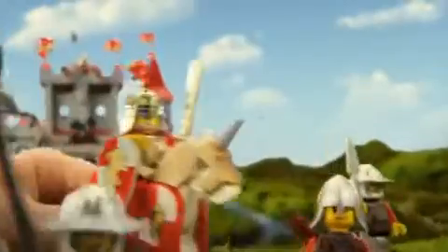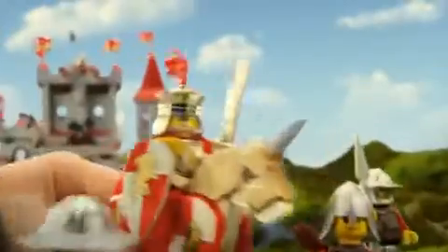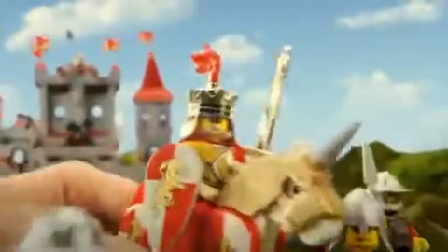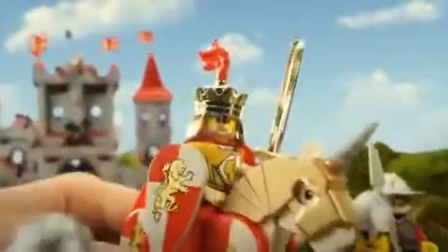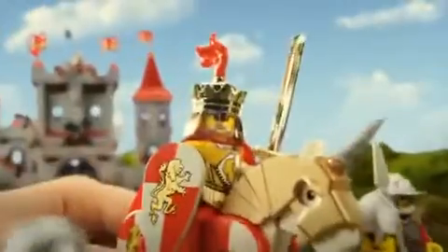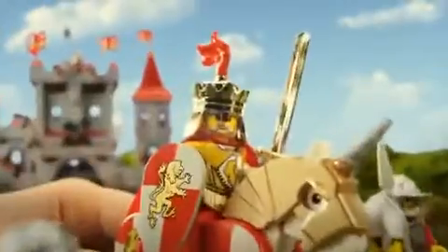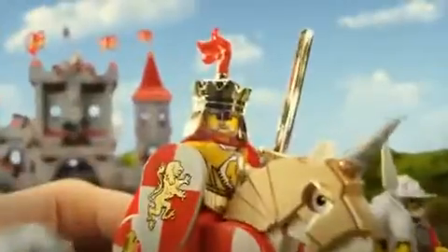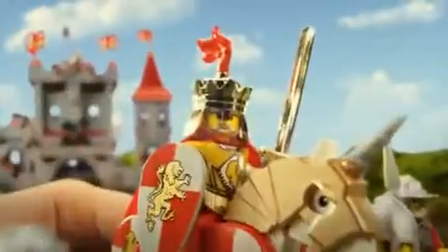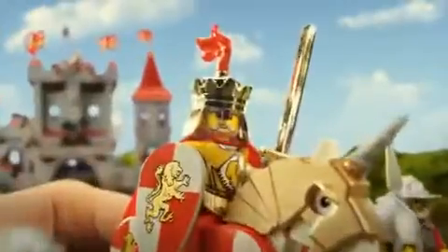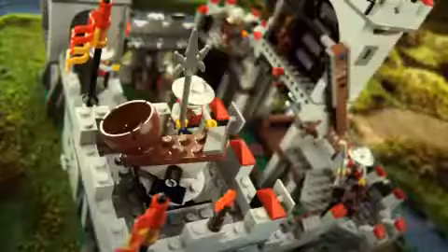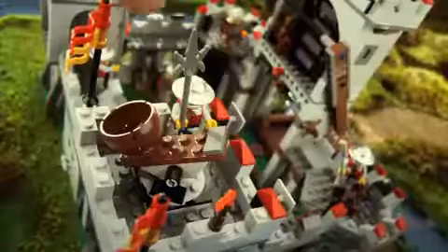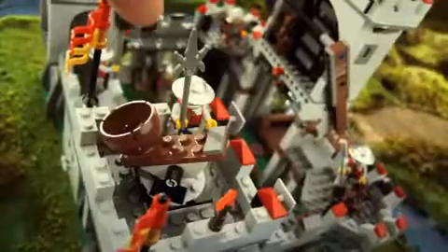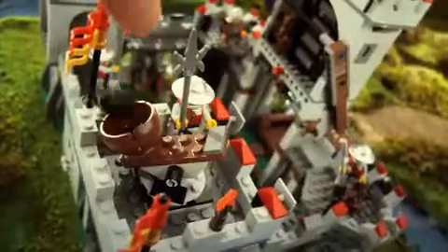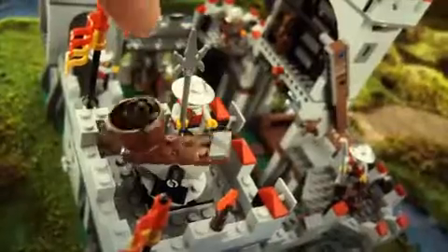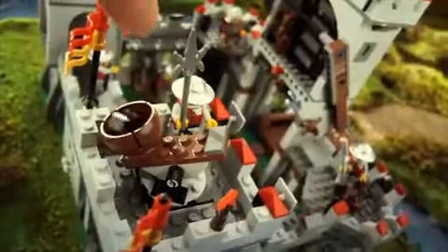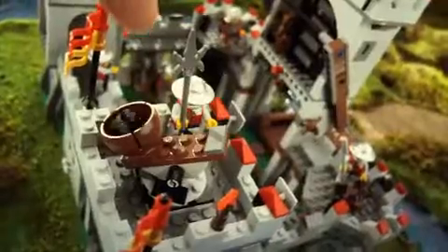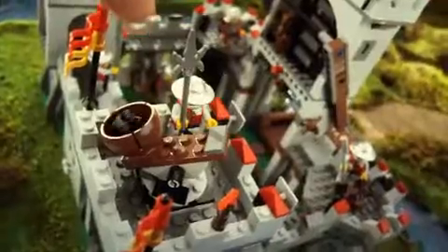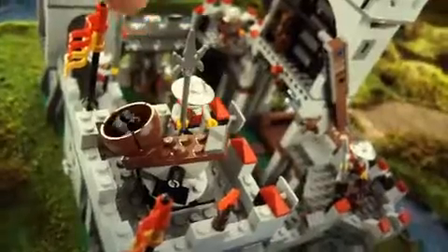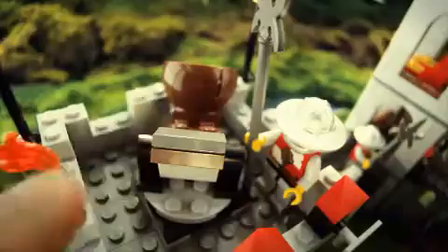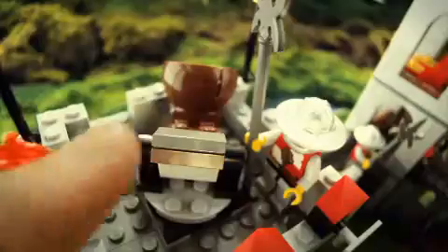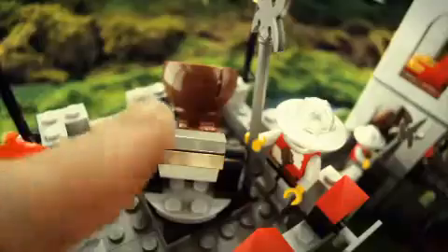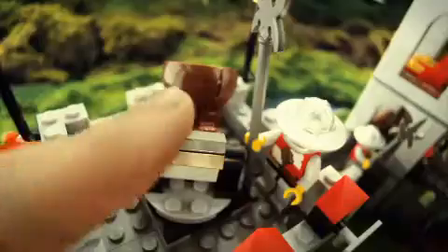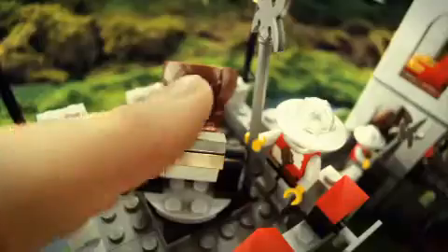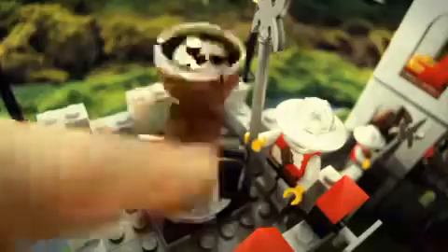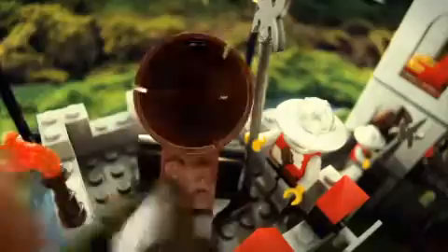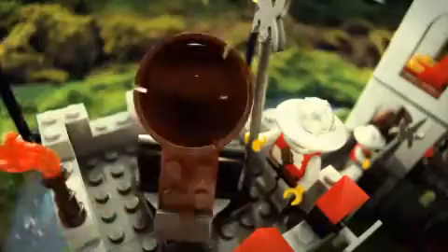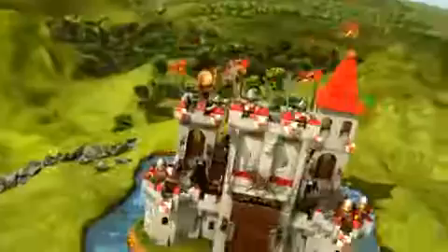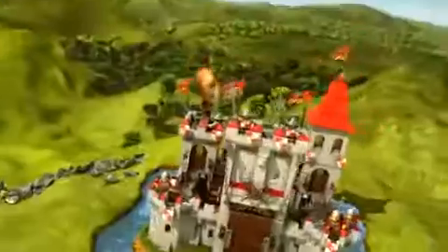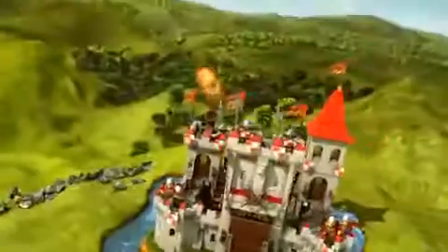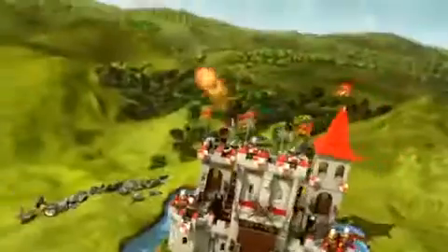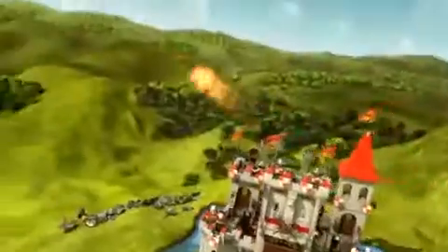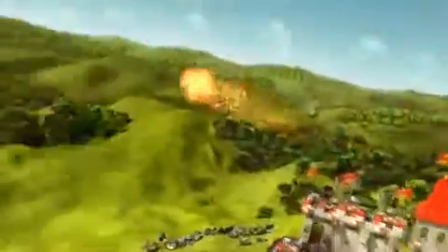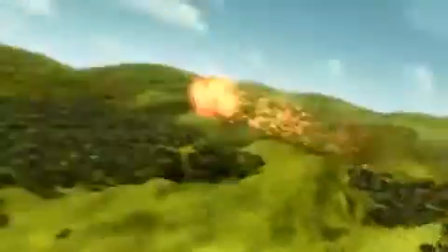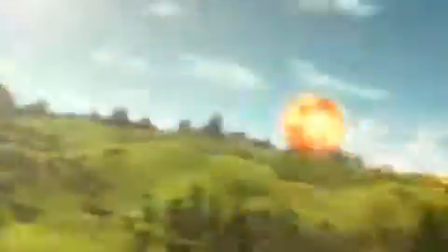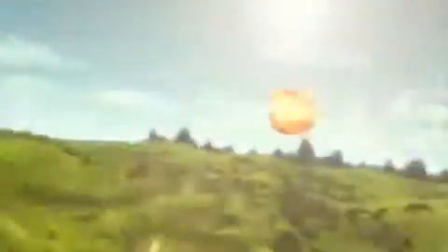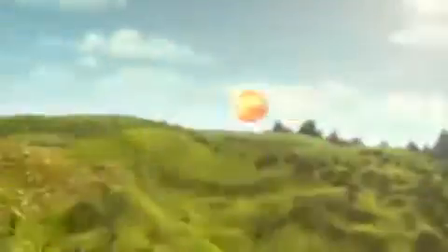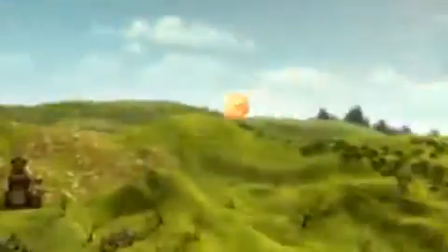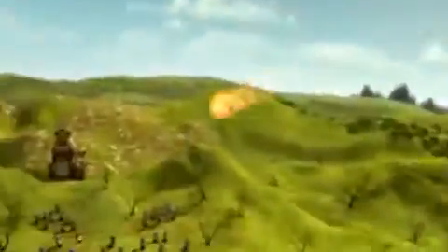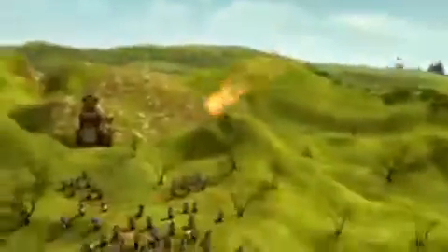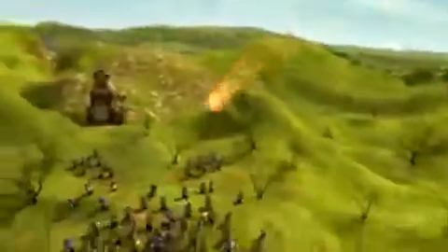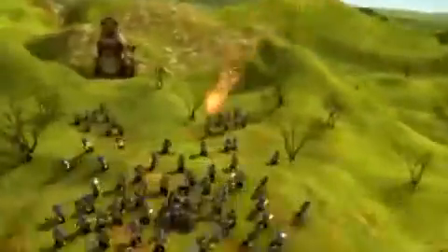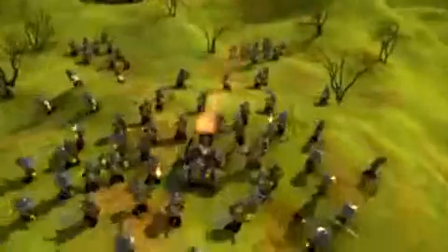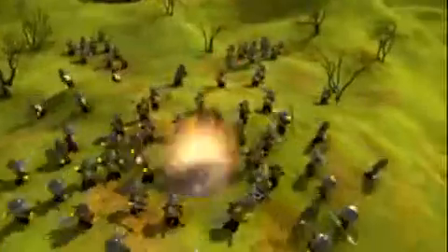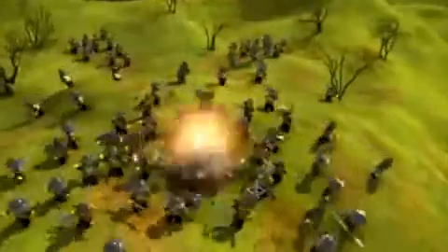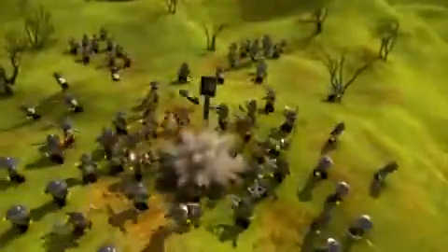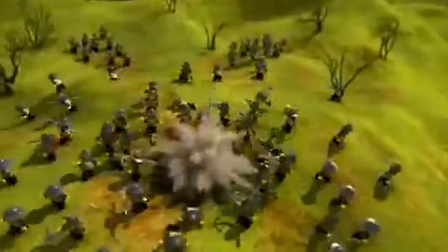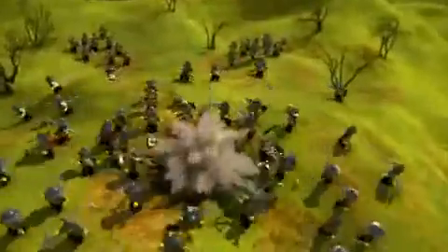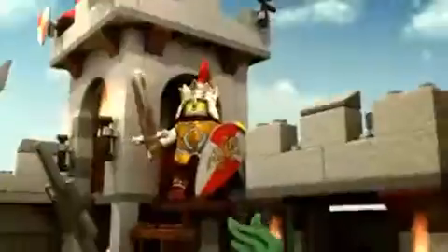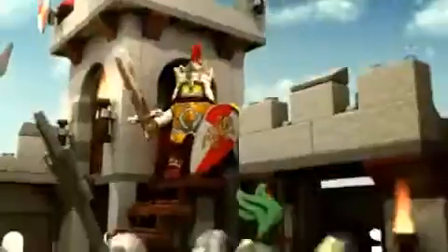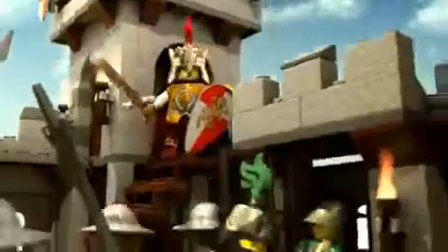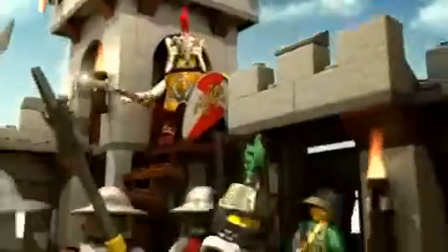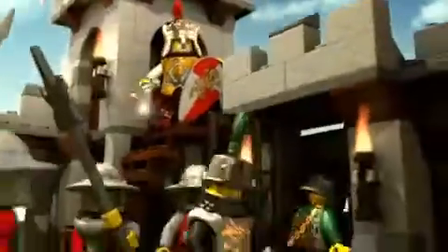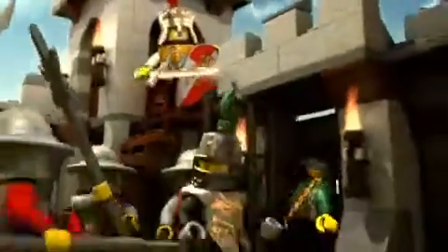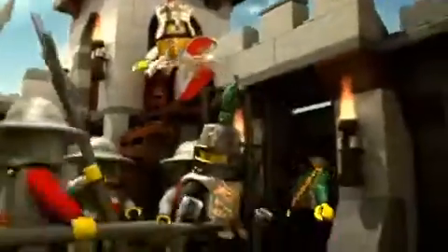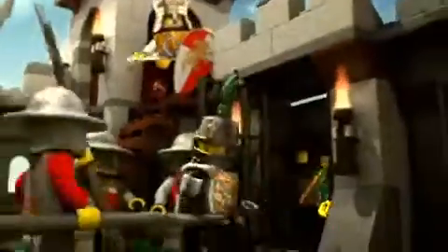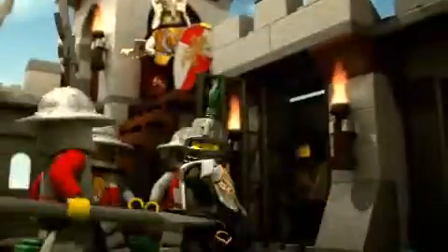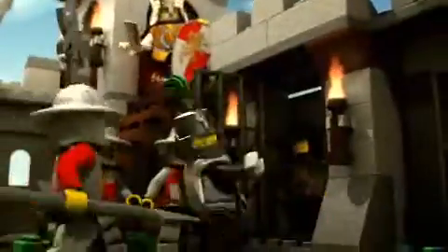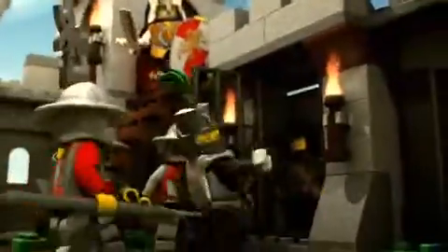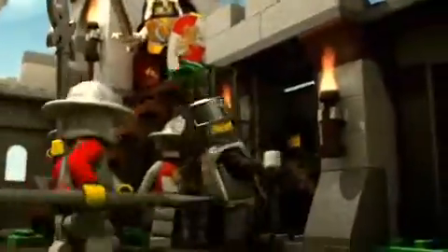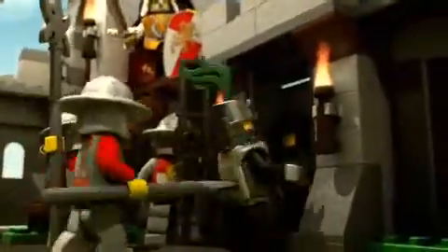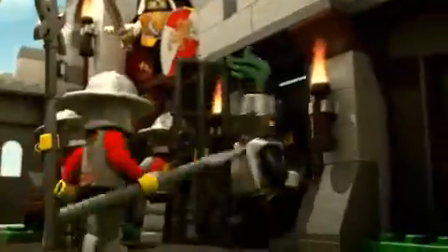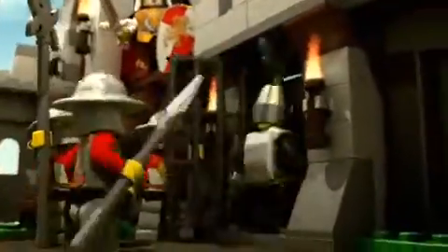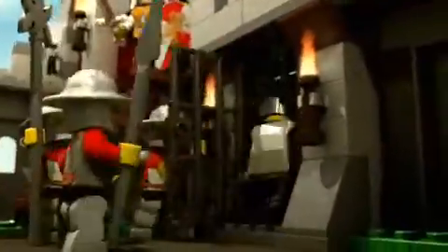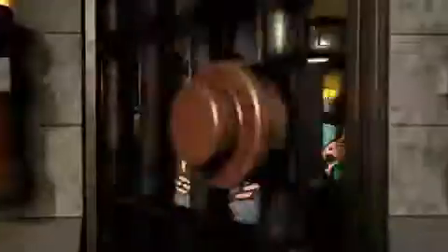You can fire the mighty catapult, defeat the Dragon Knights, and lock them away in the dungeon.